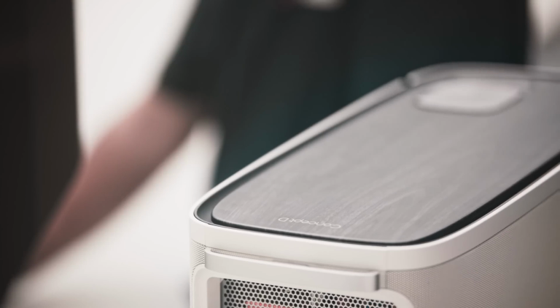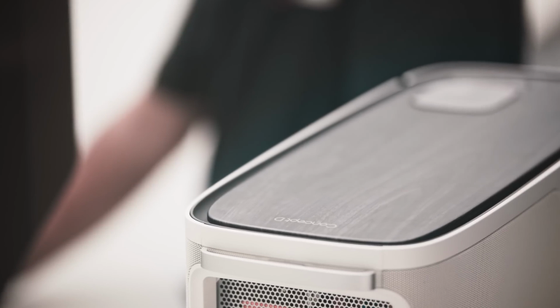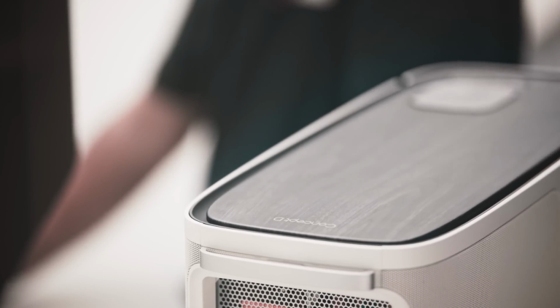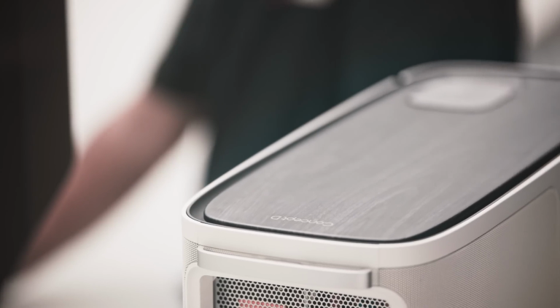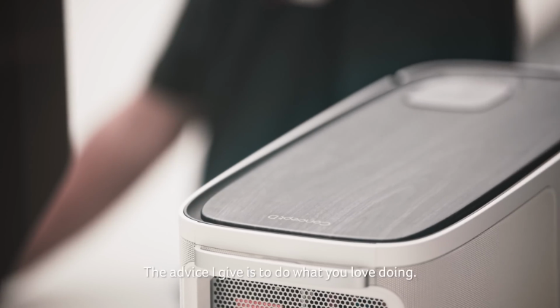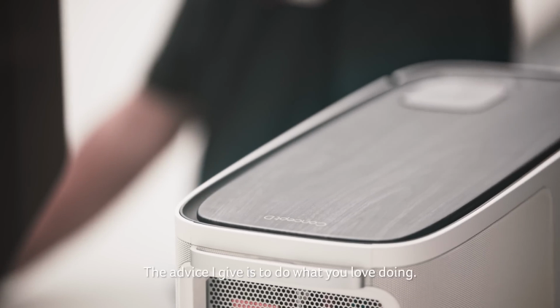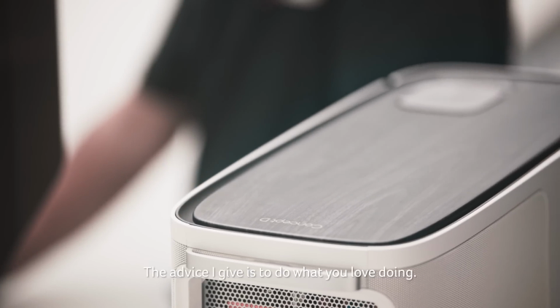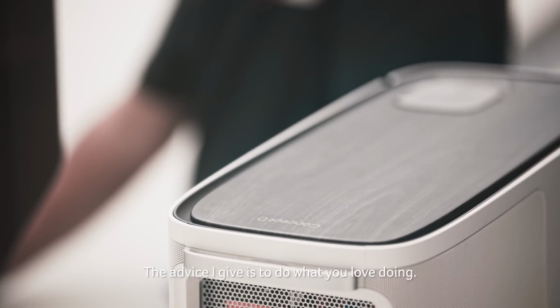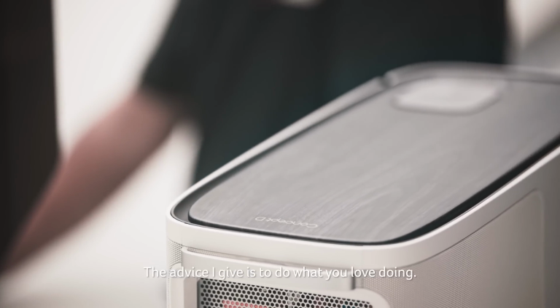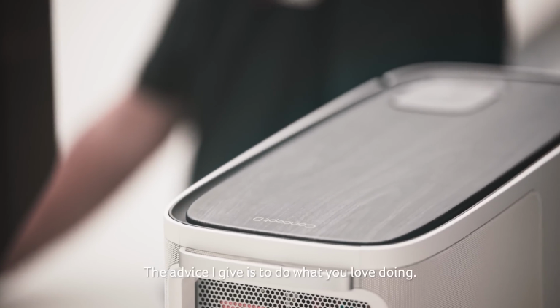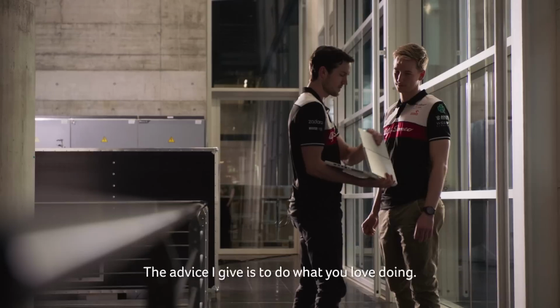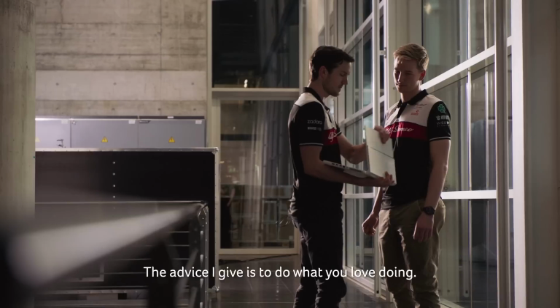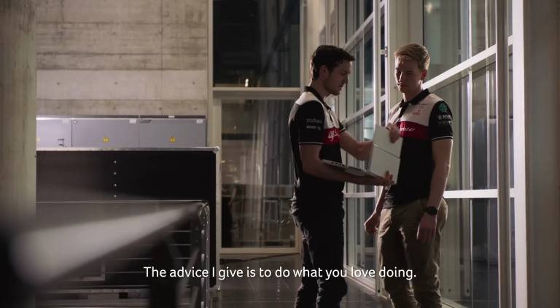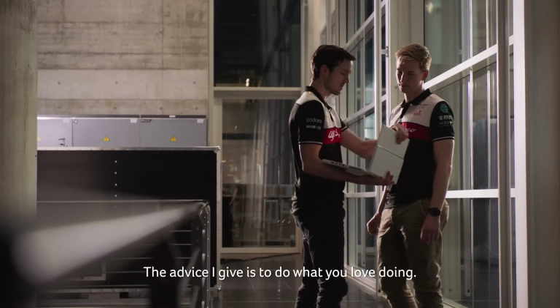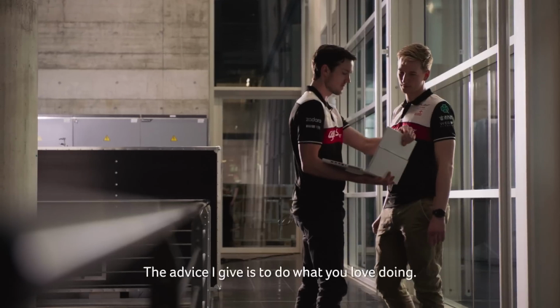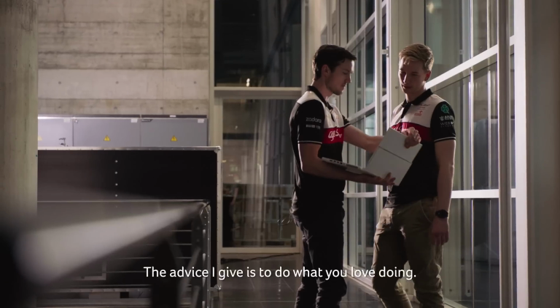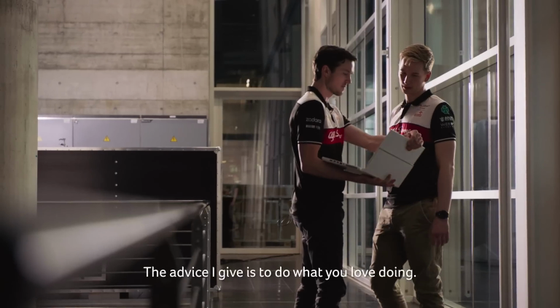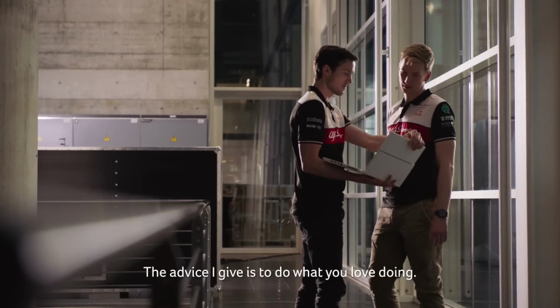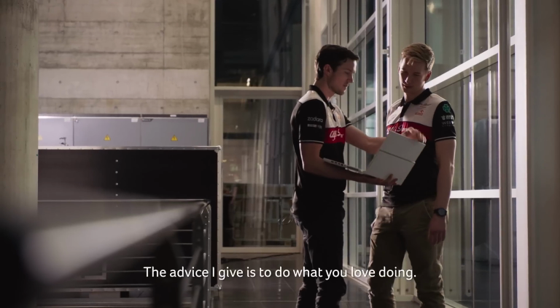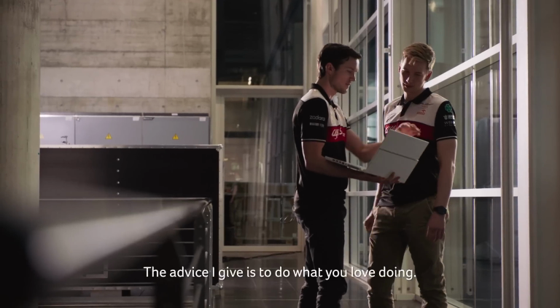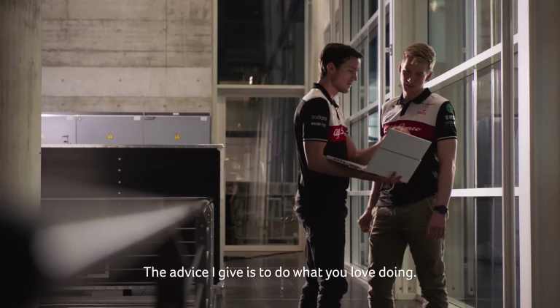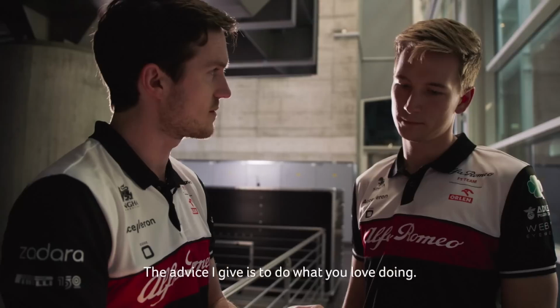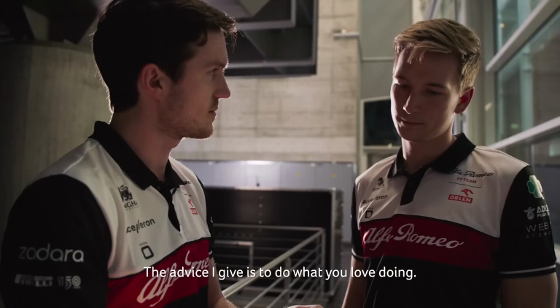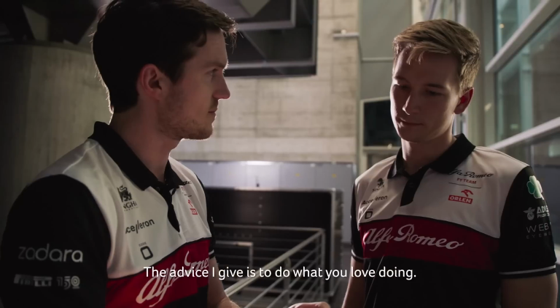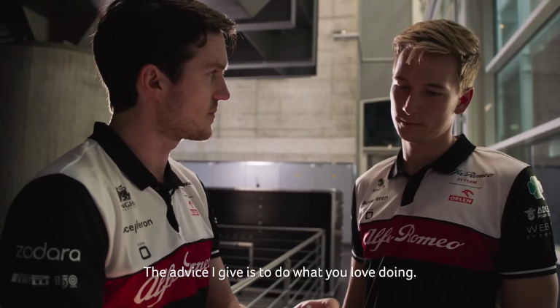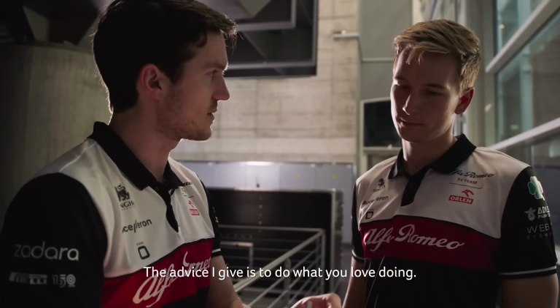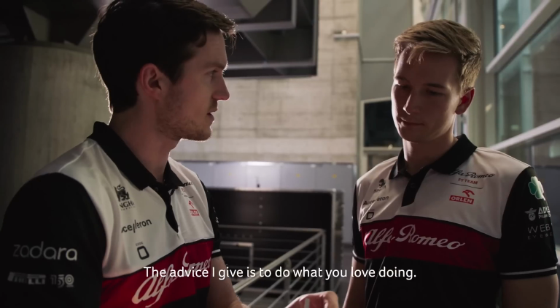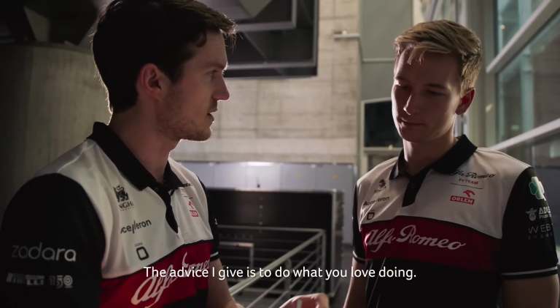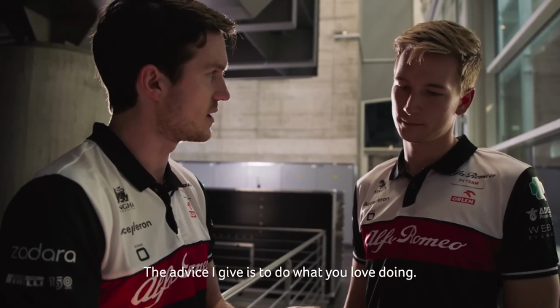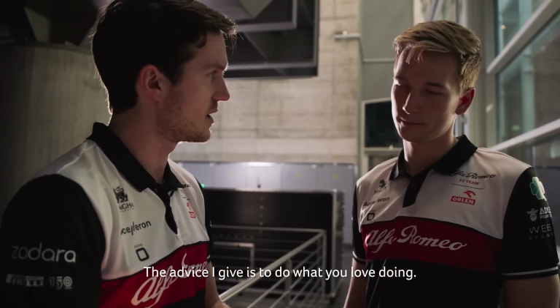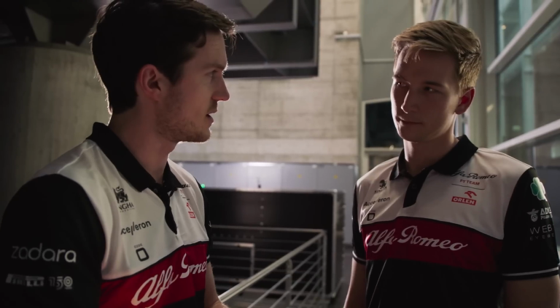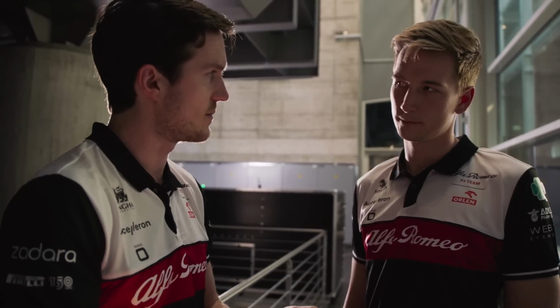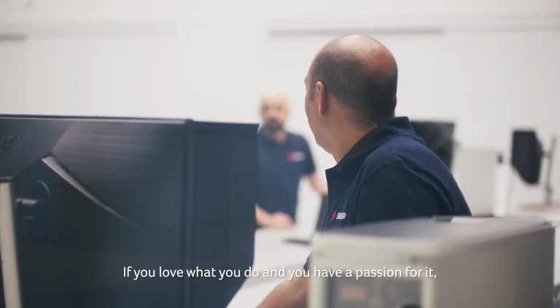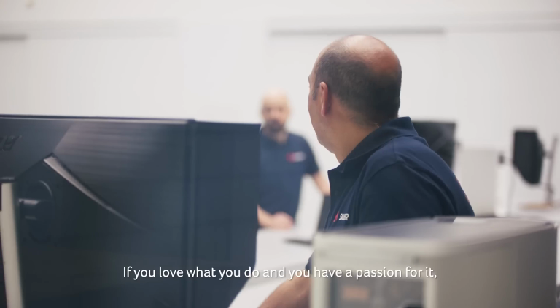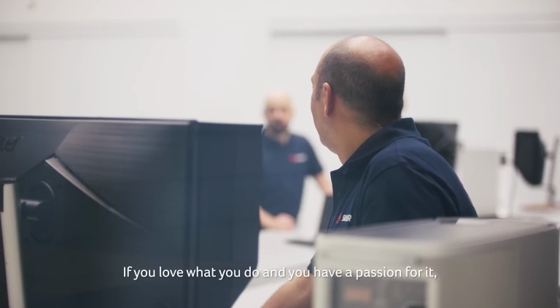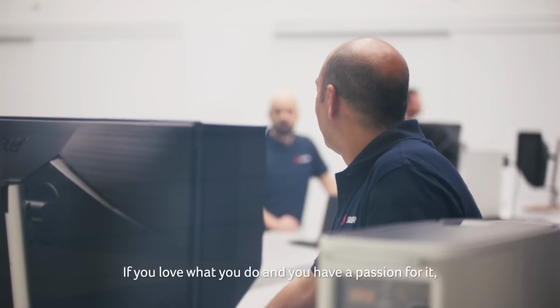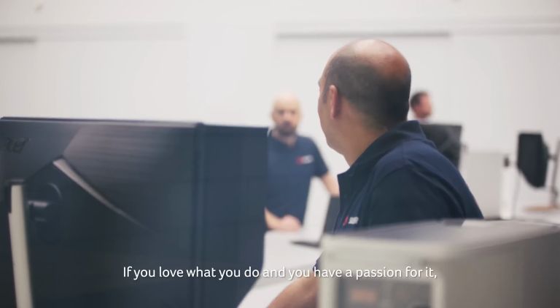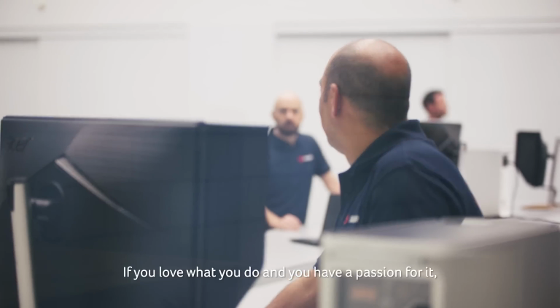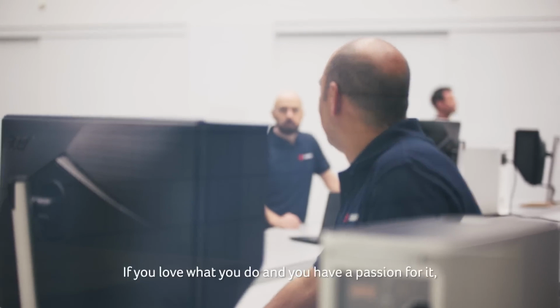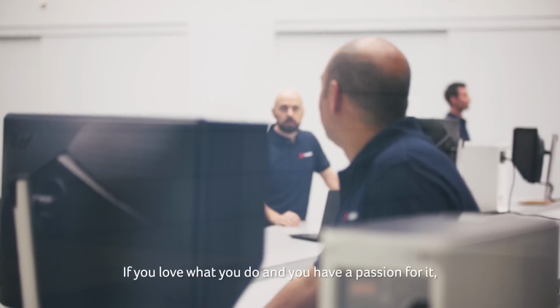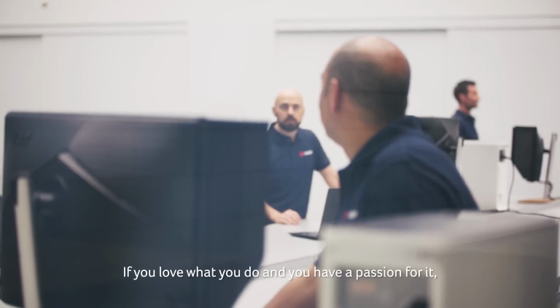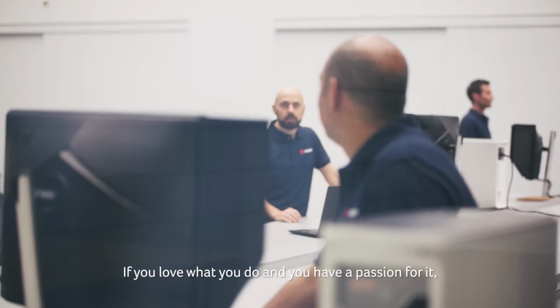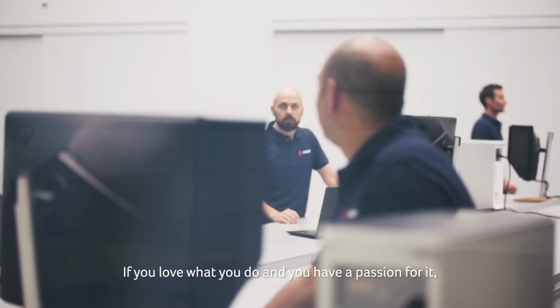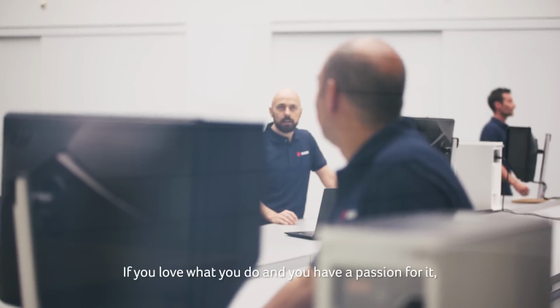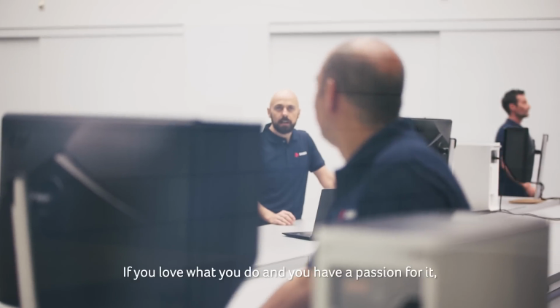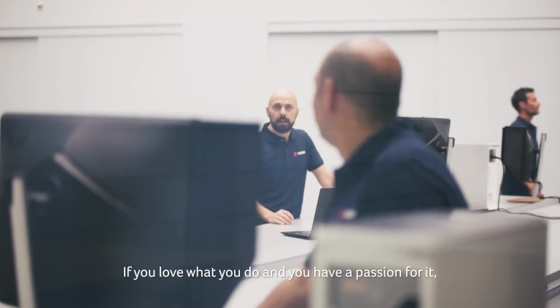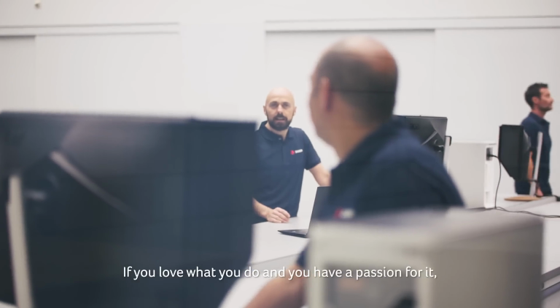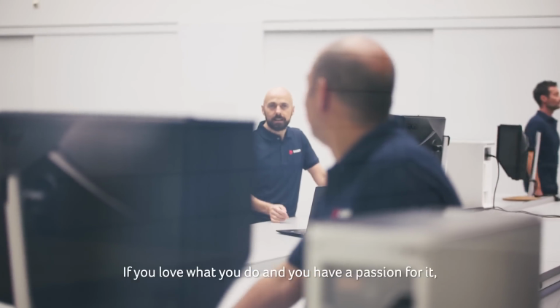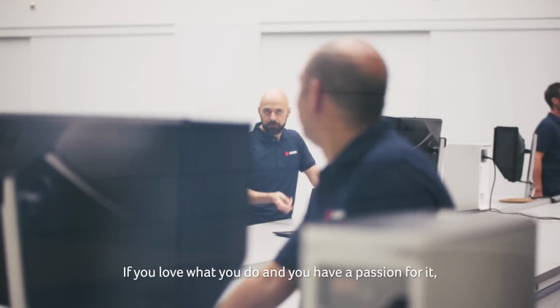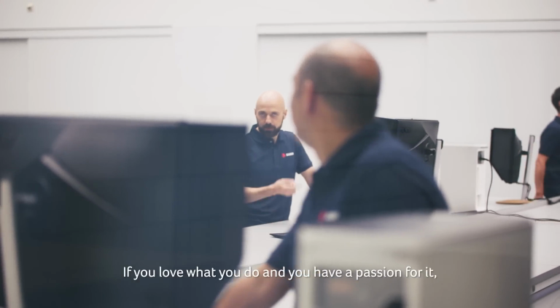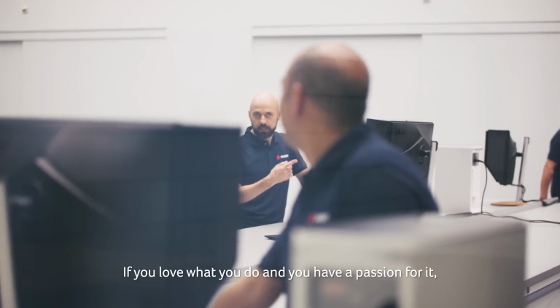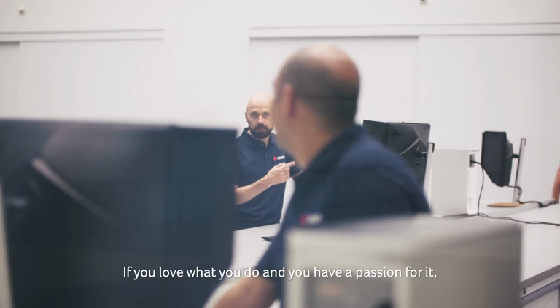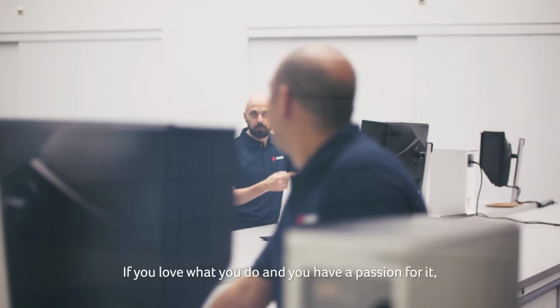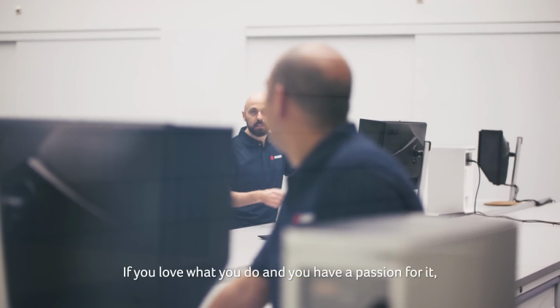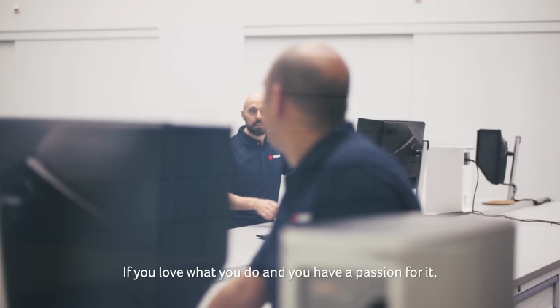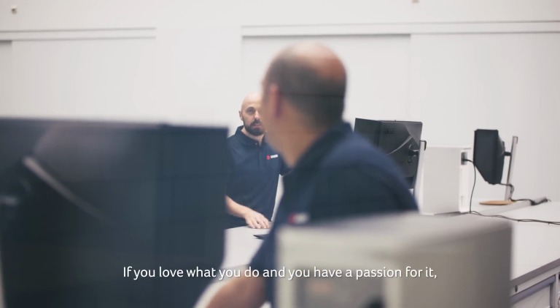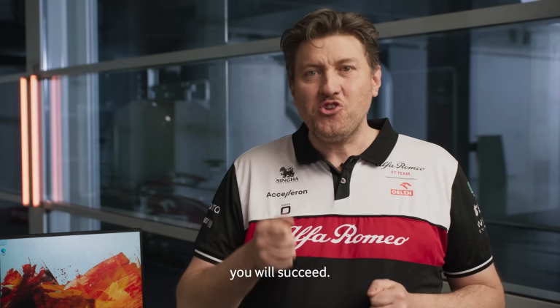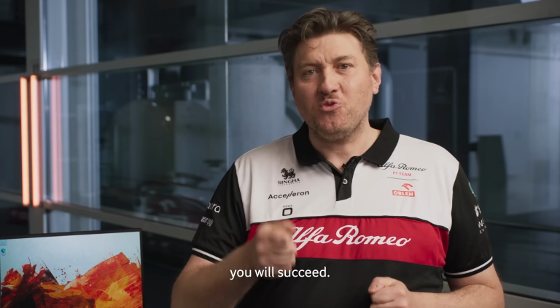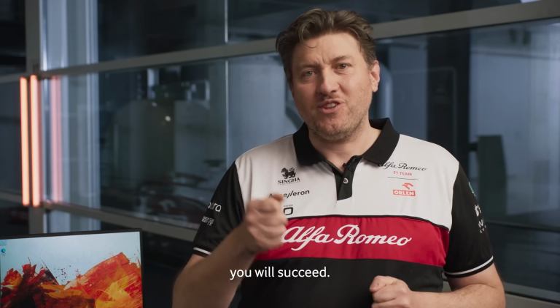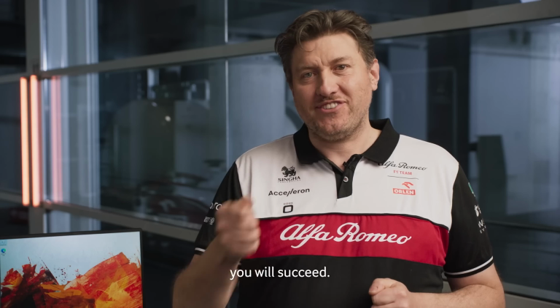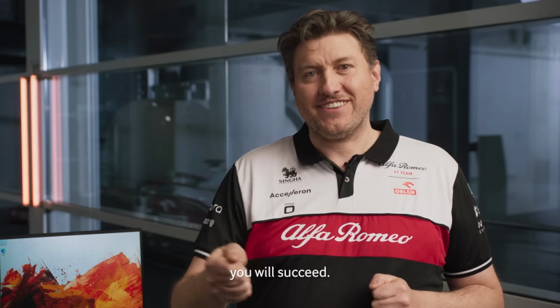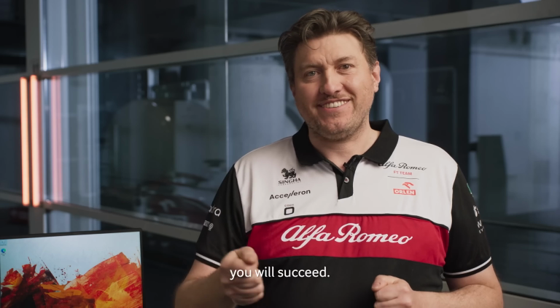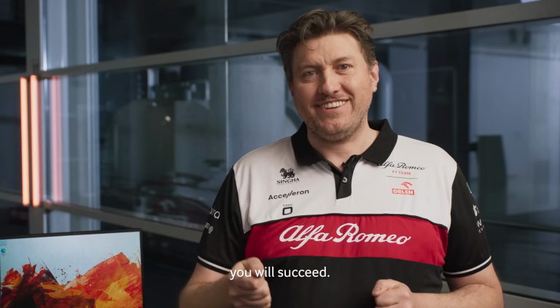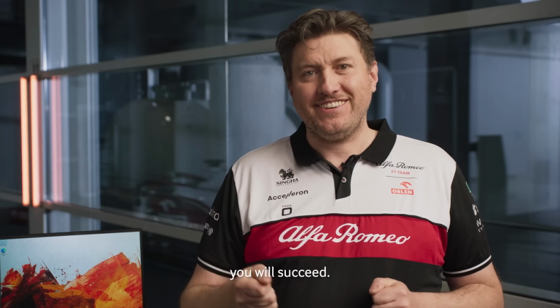The advice I give is to do what you love doing. If you love what you do and you have a passion for it, you will succeed.